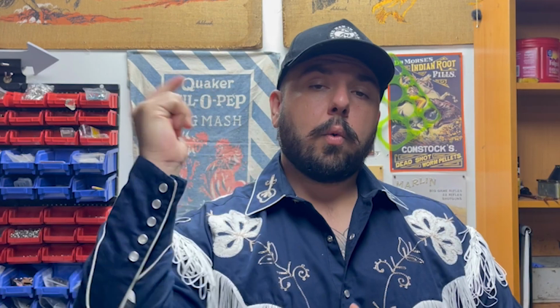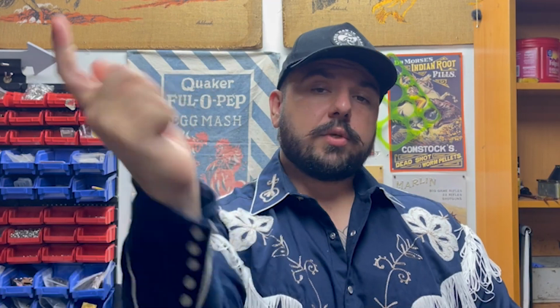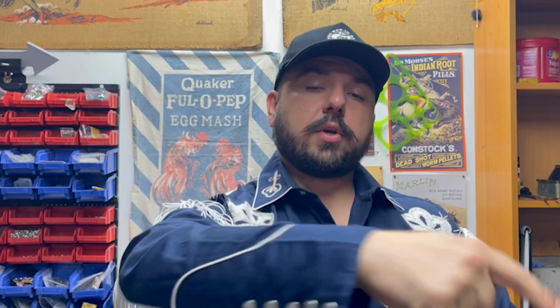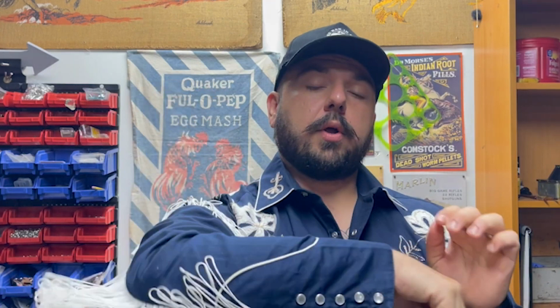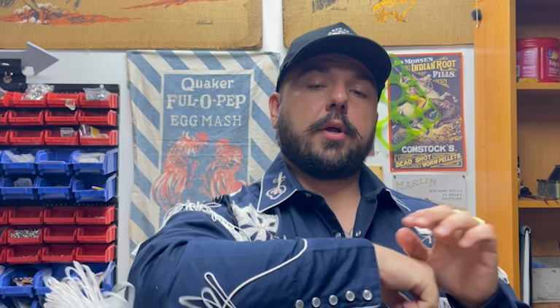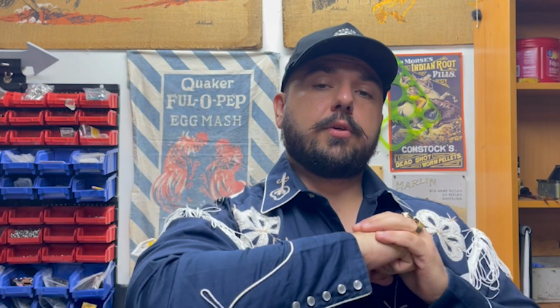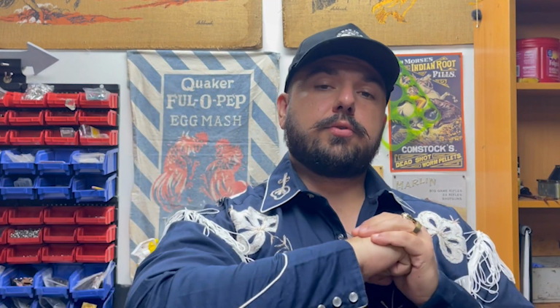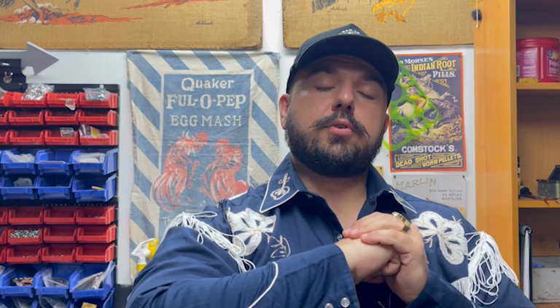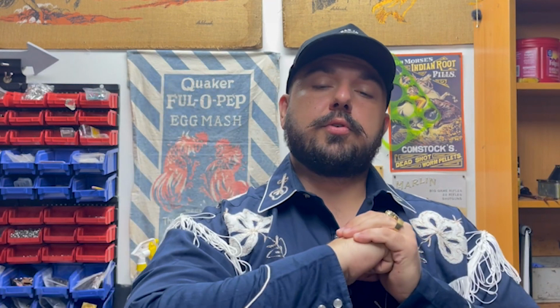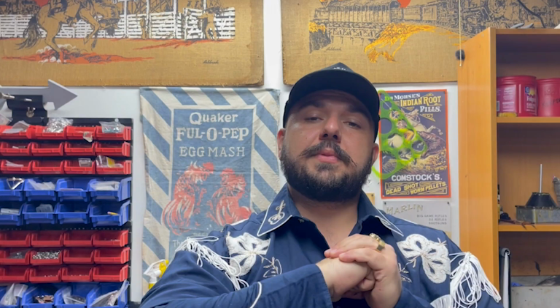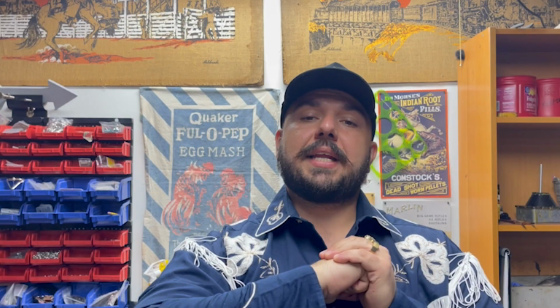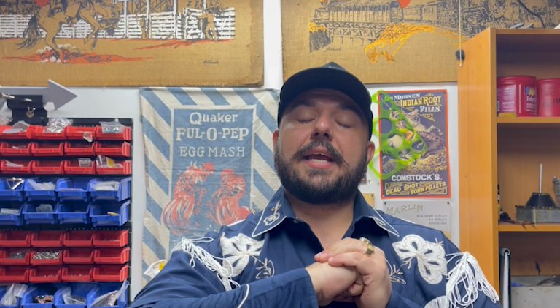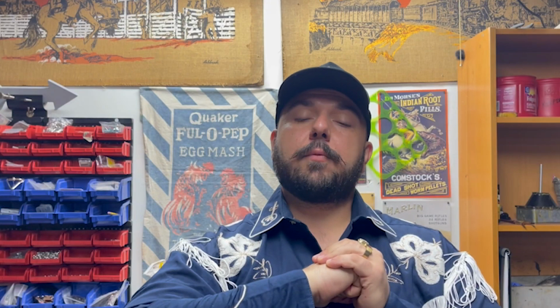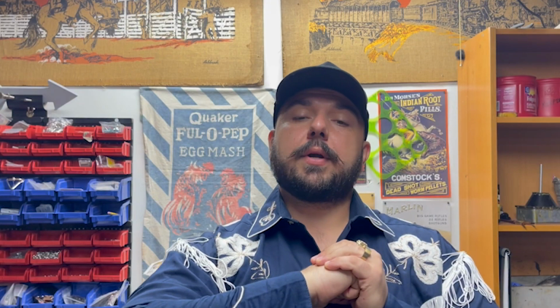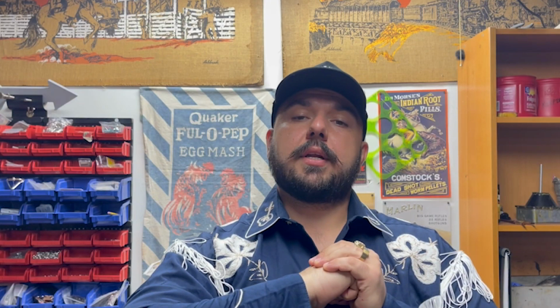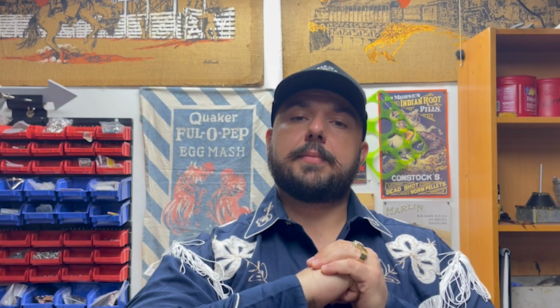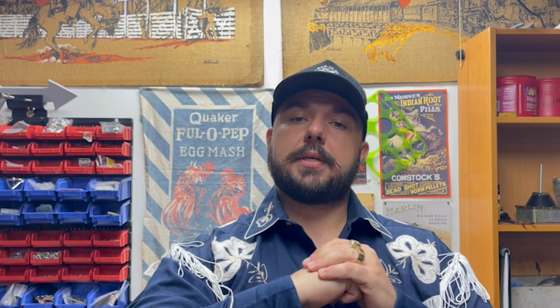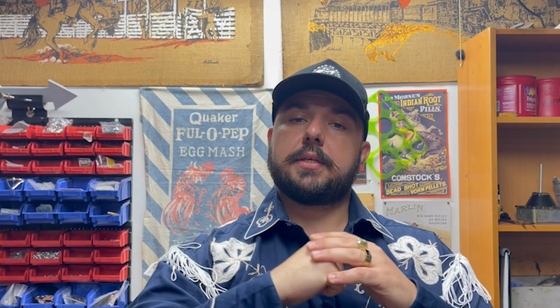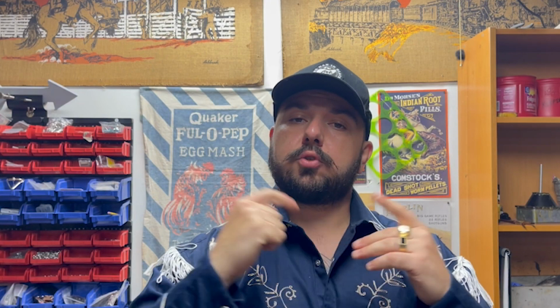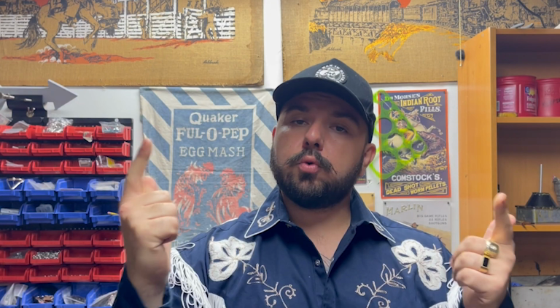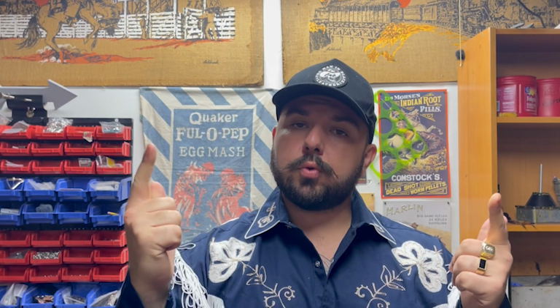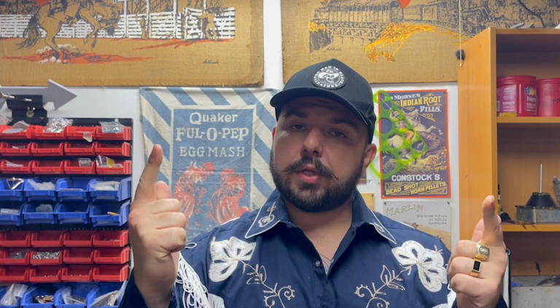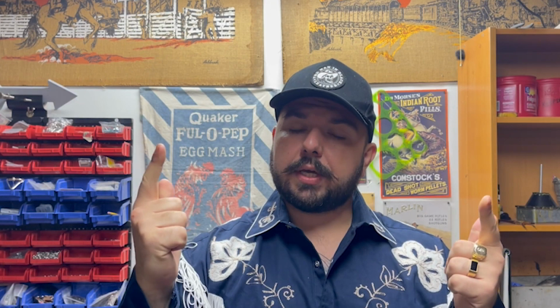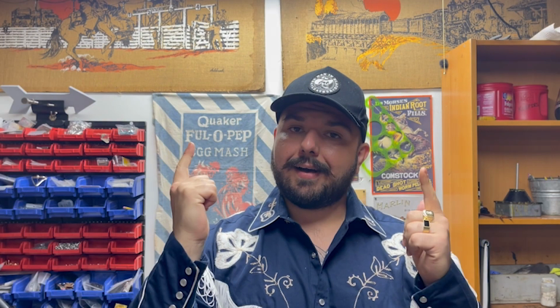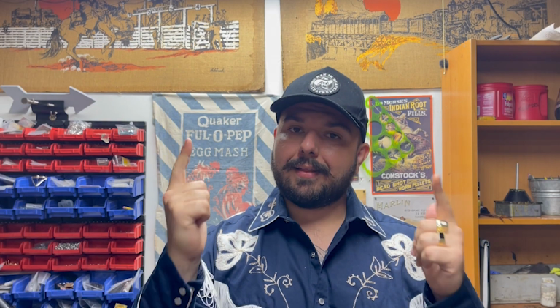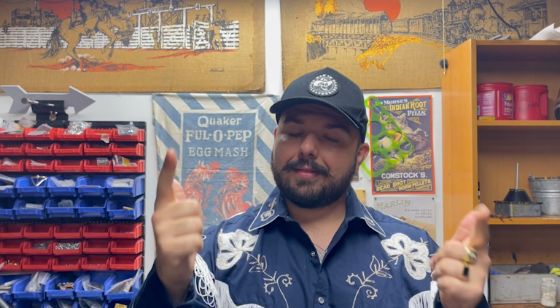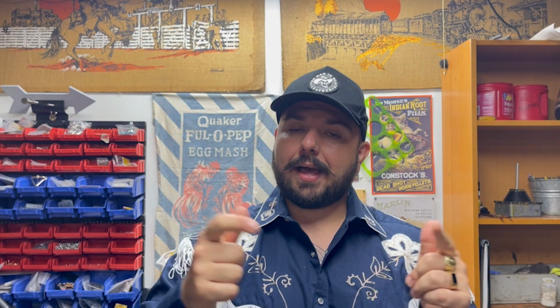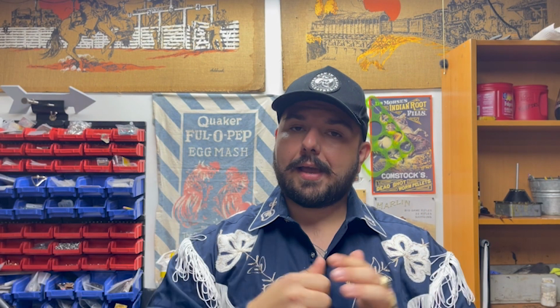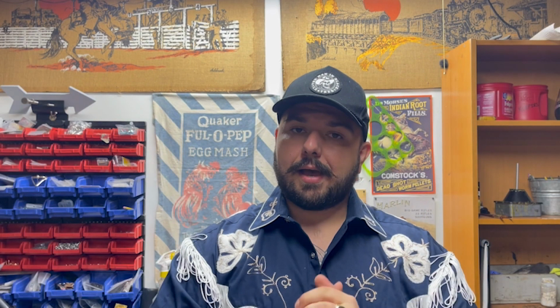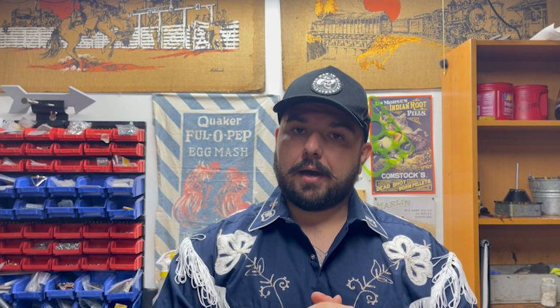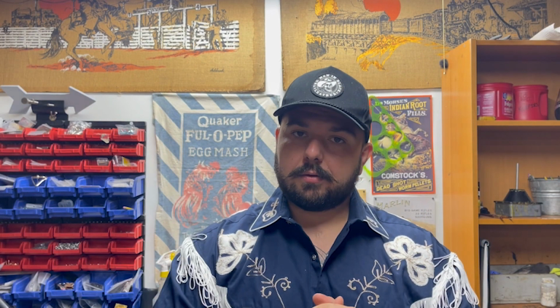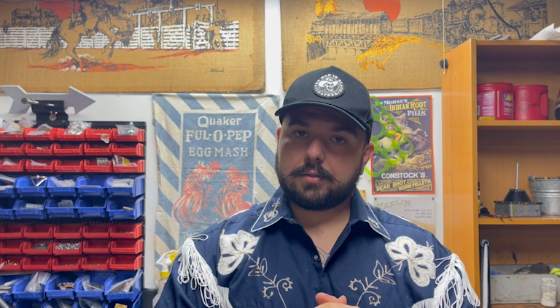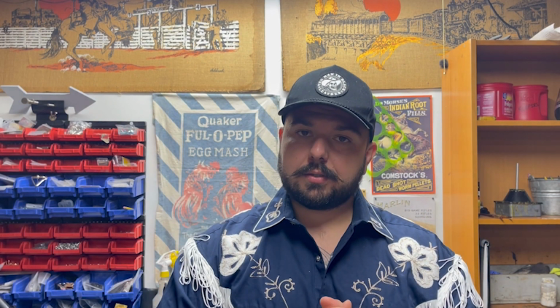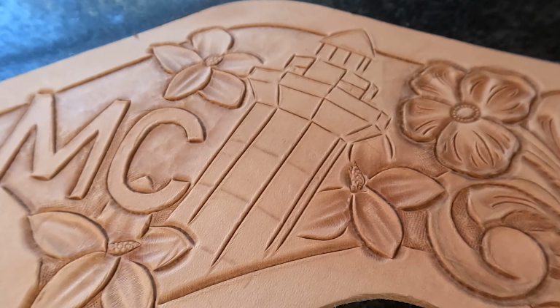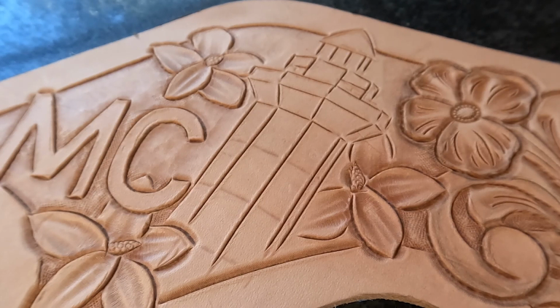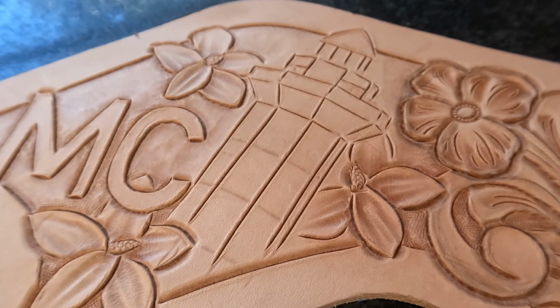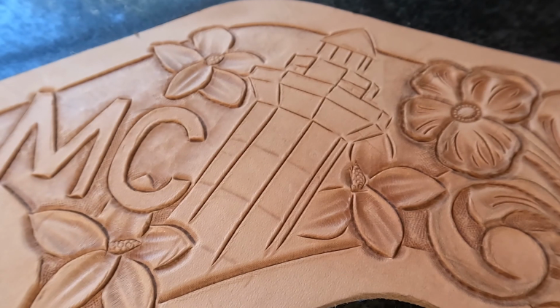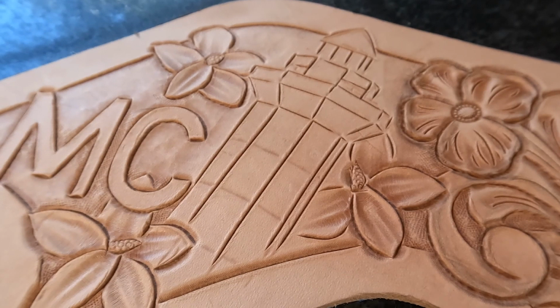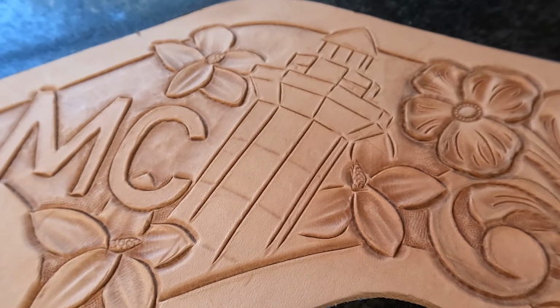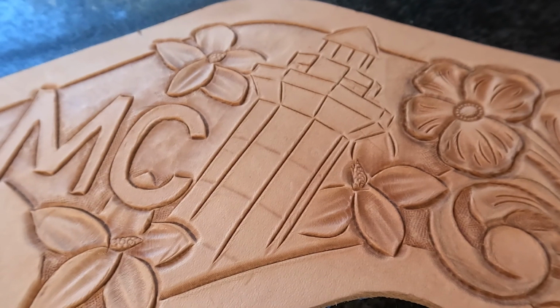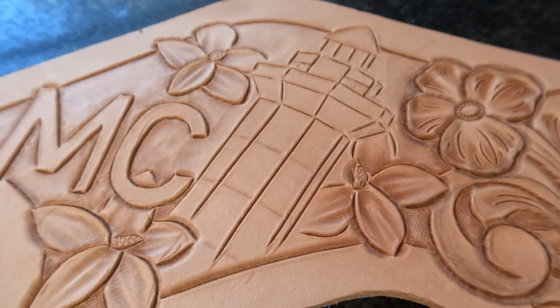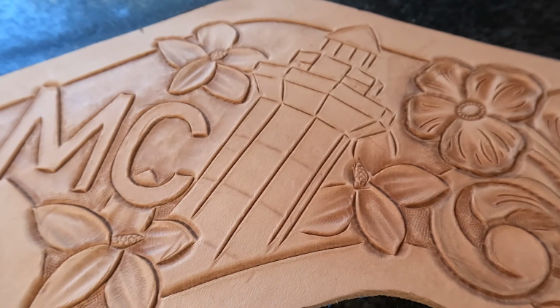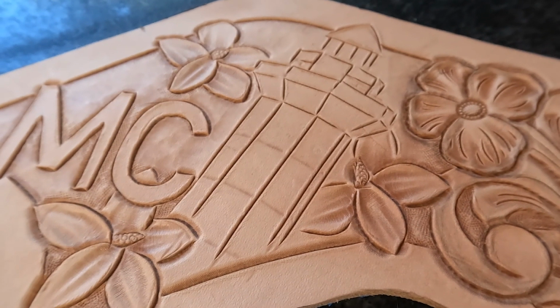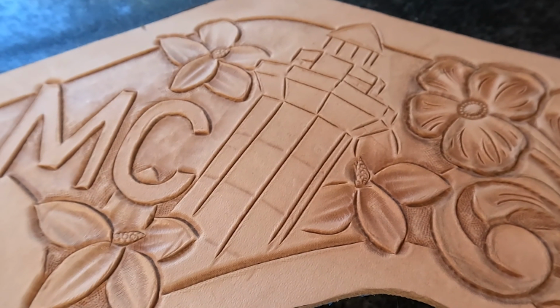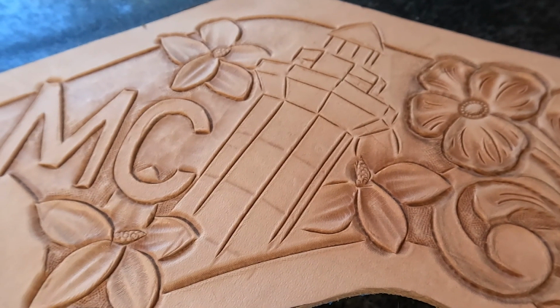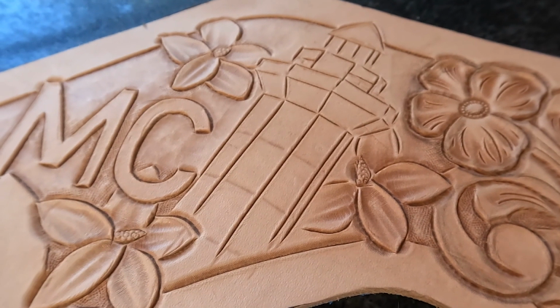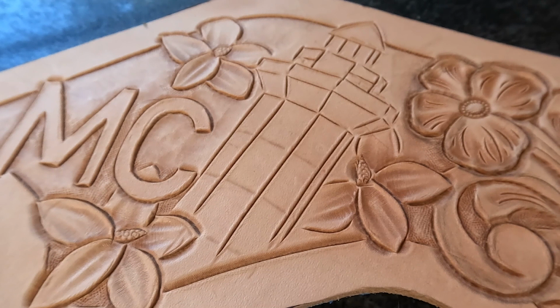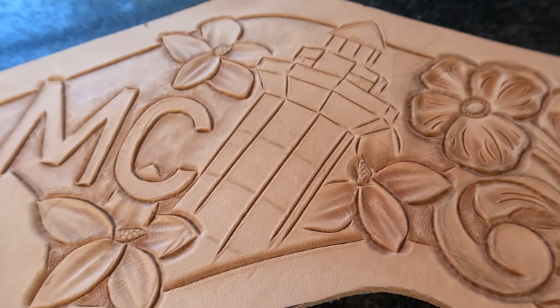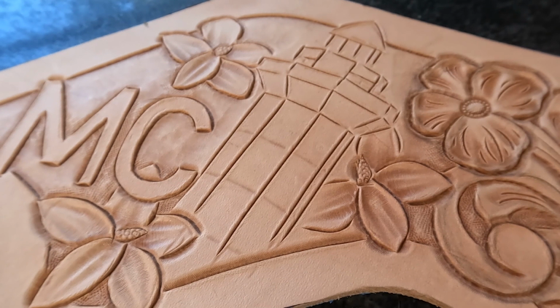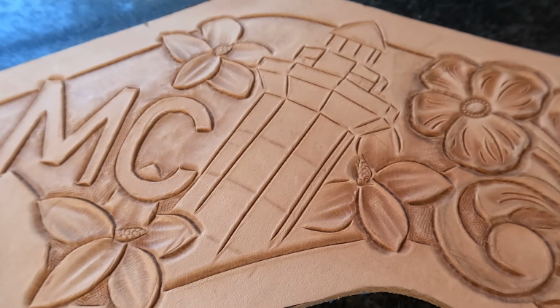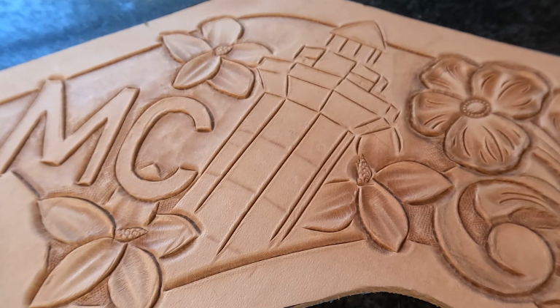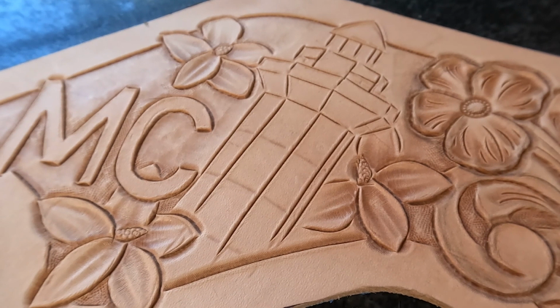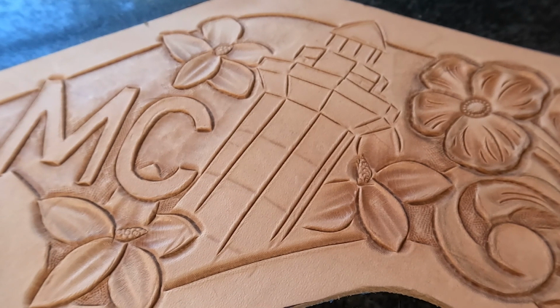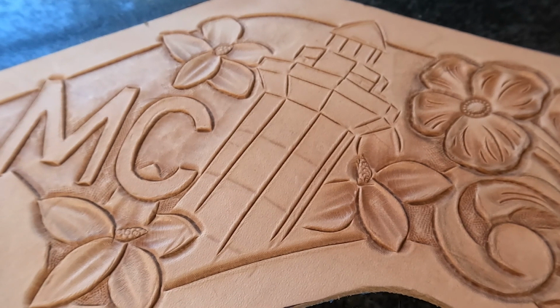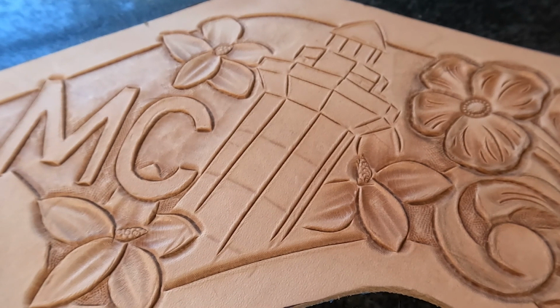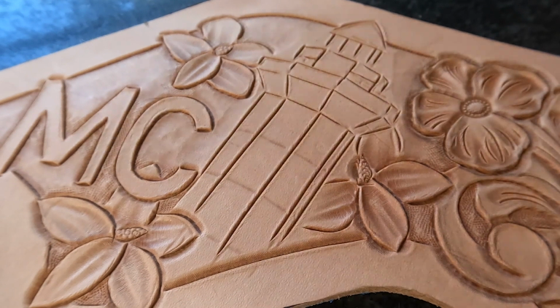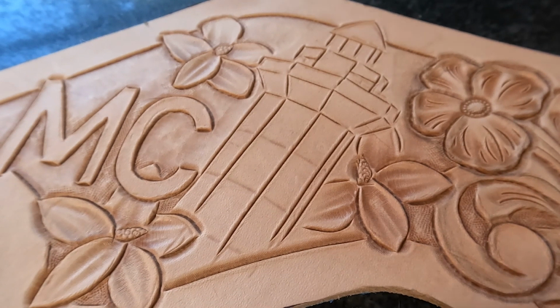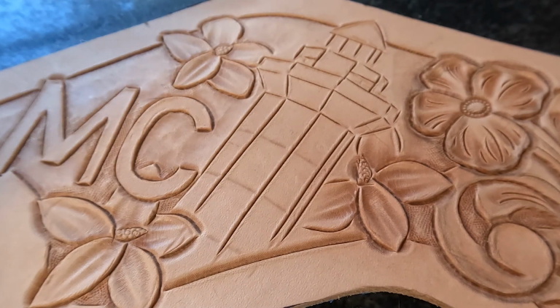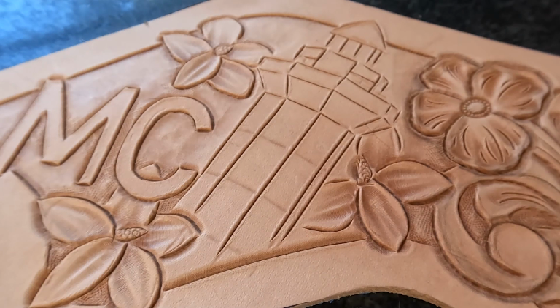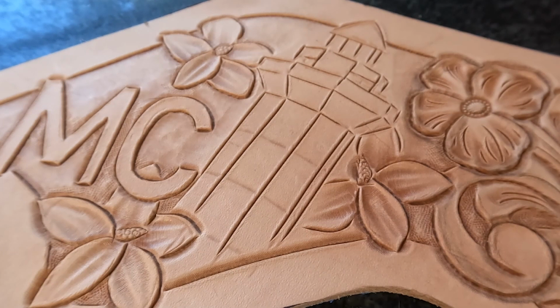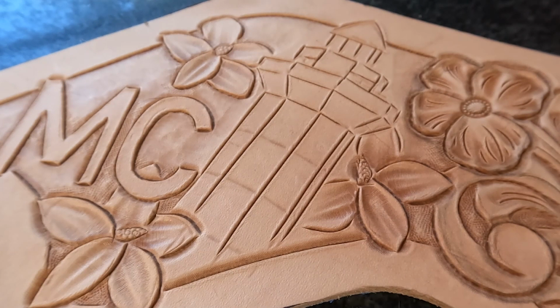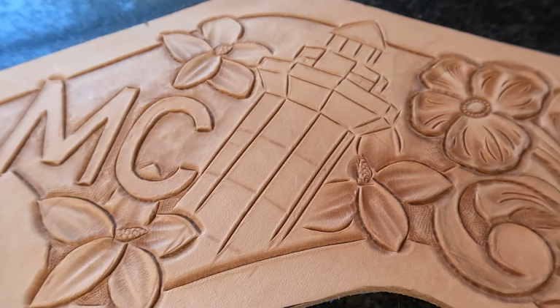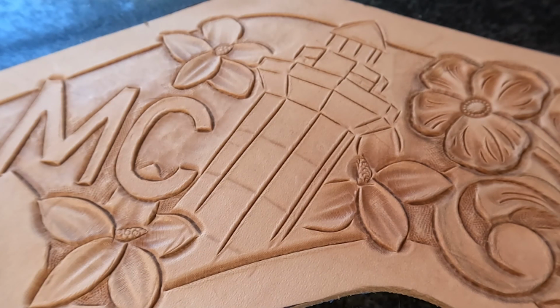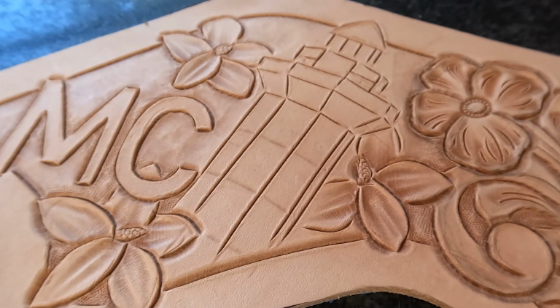What's going on YouTube? Today we're going to be tooling a lighthouse. We got an easy one today folks — we're going to tool a lighthouse.